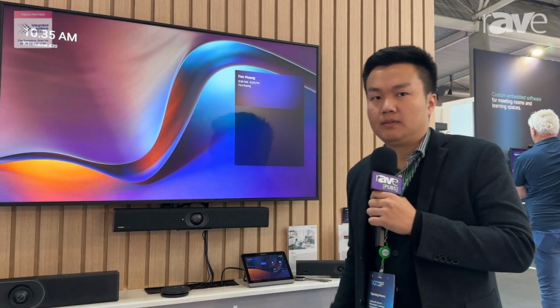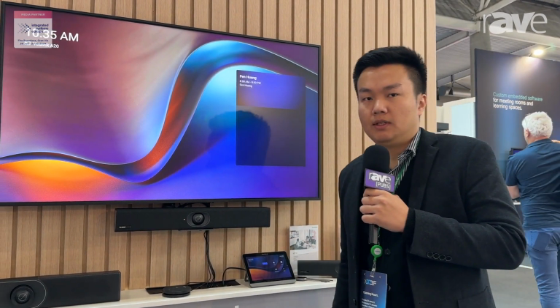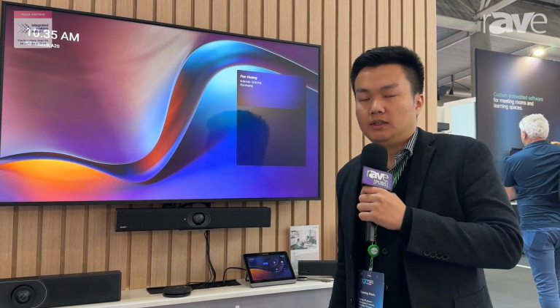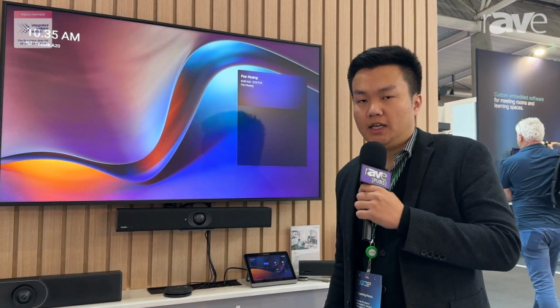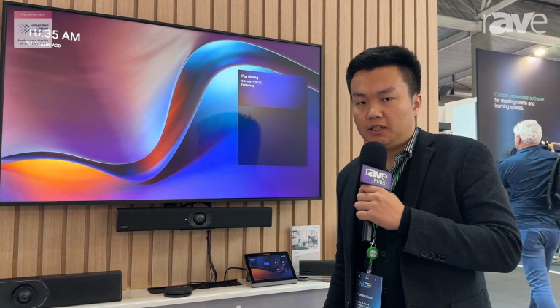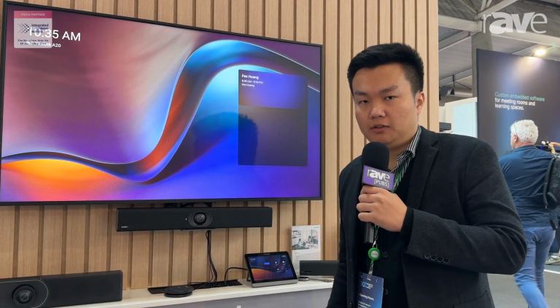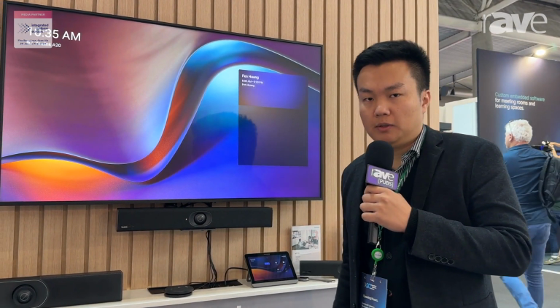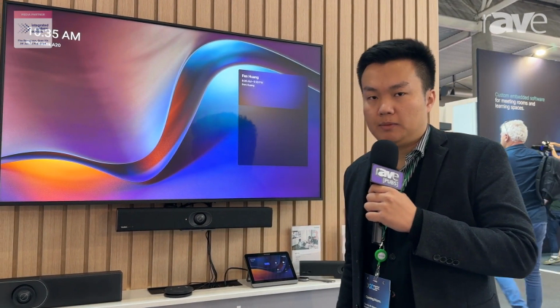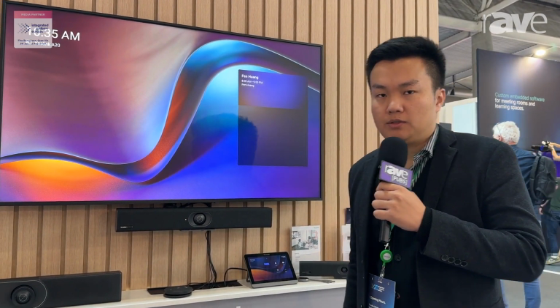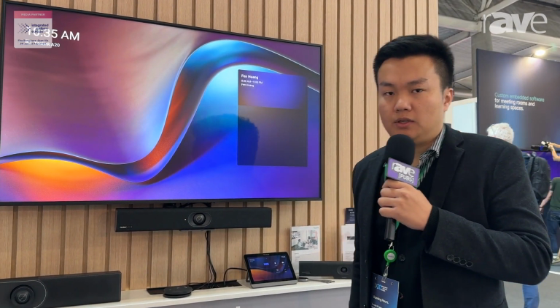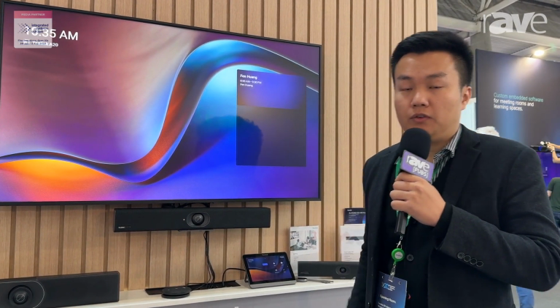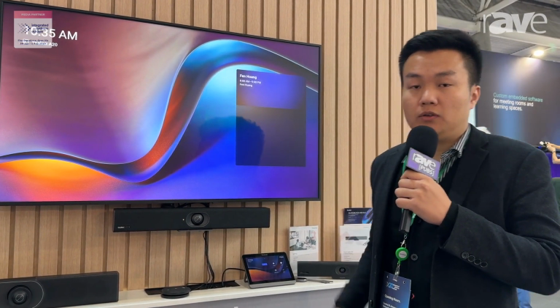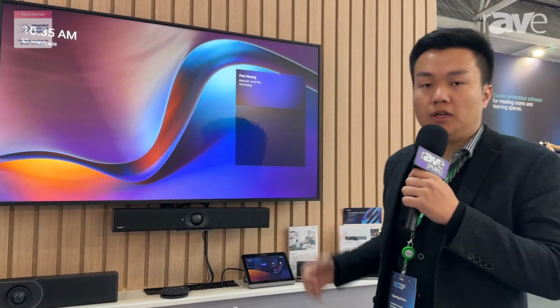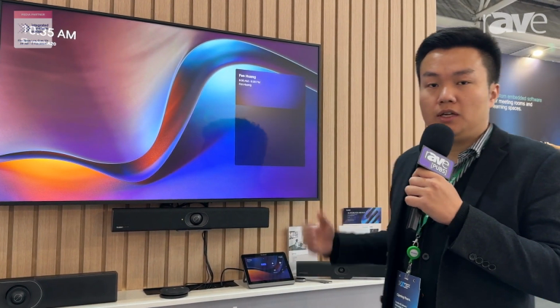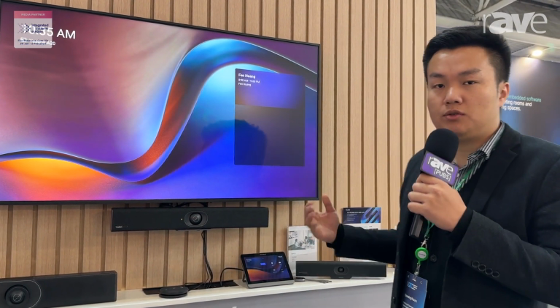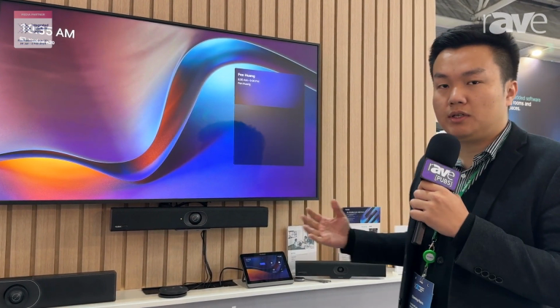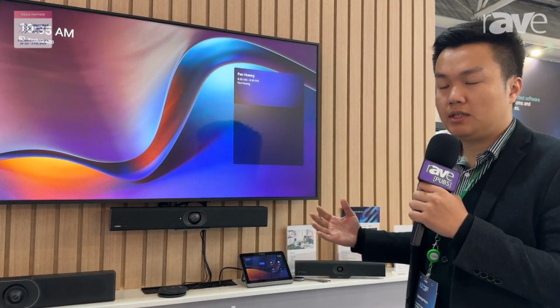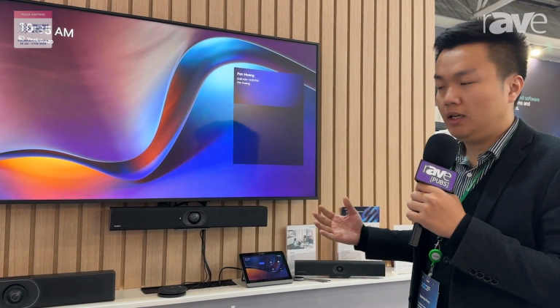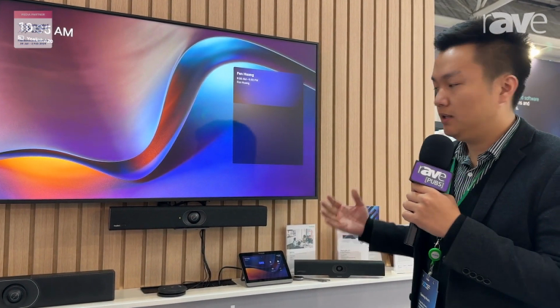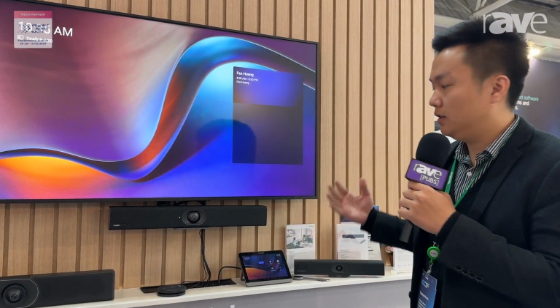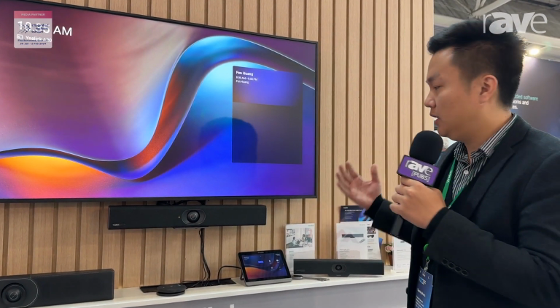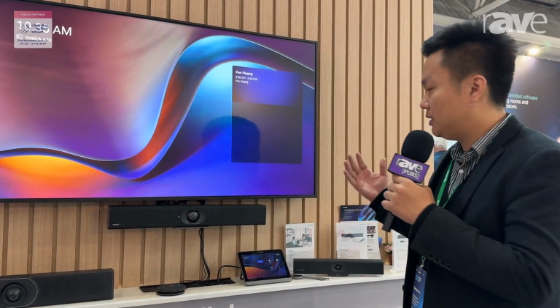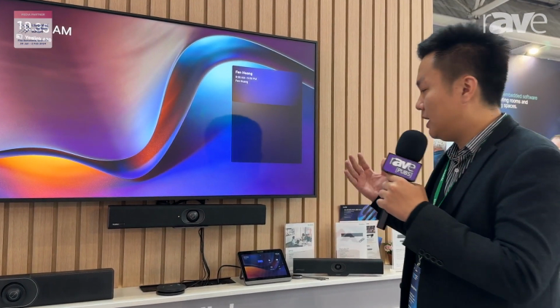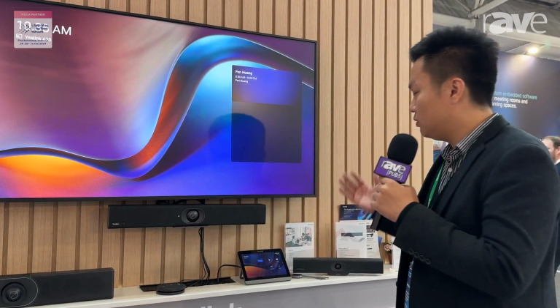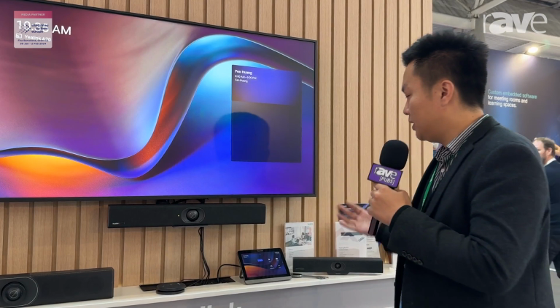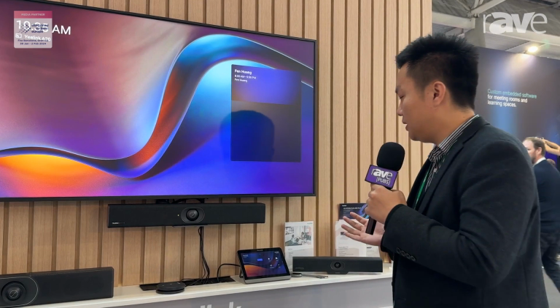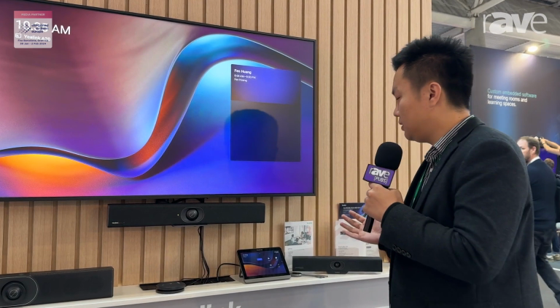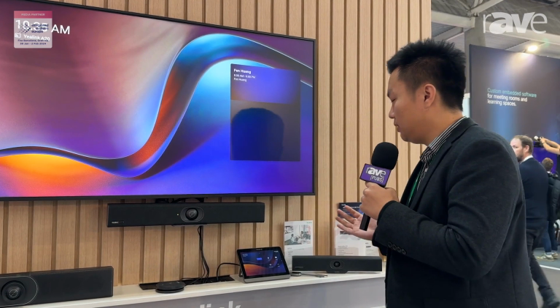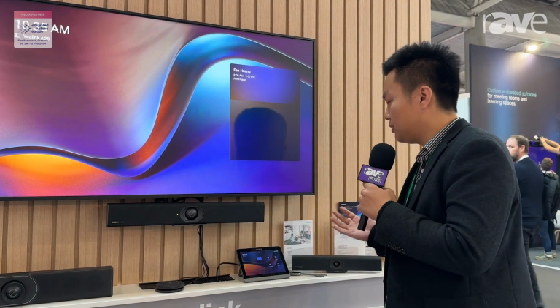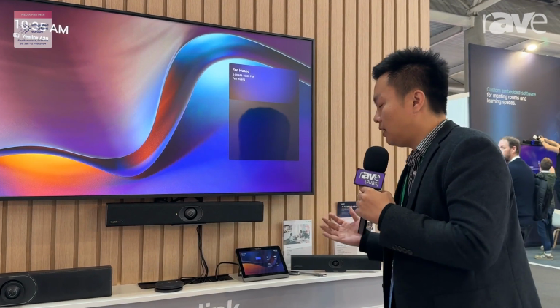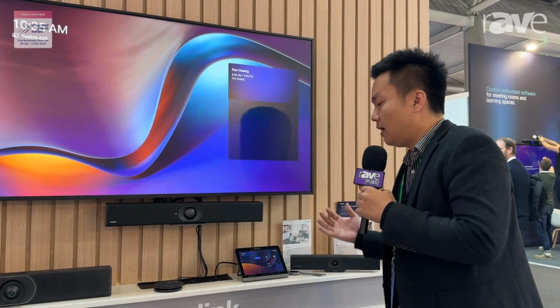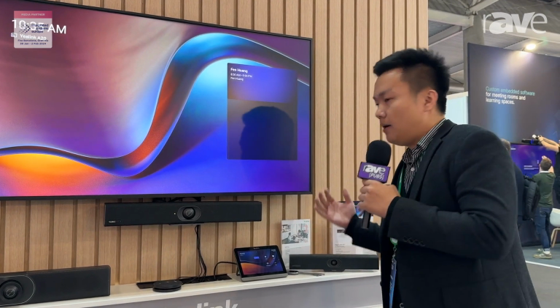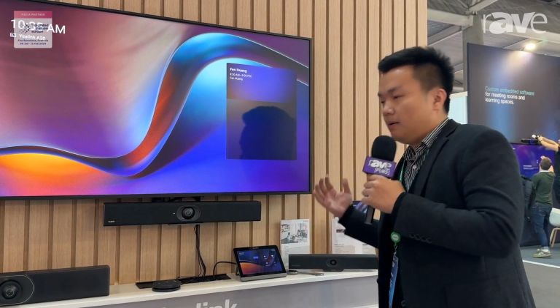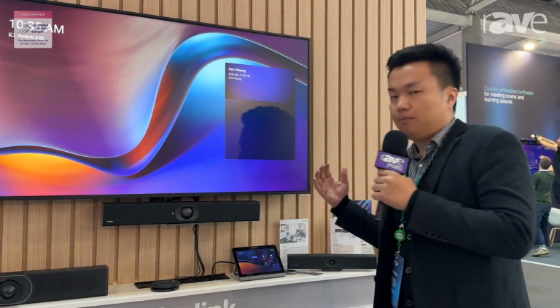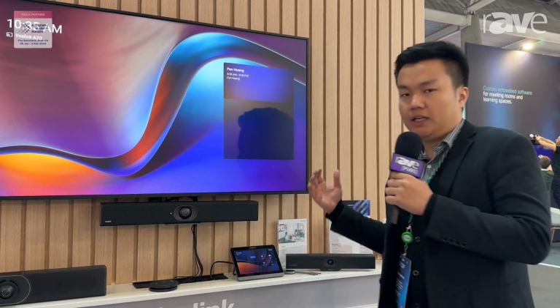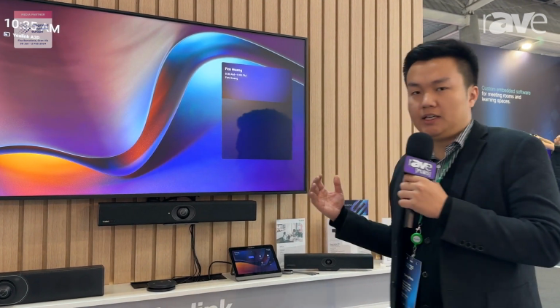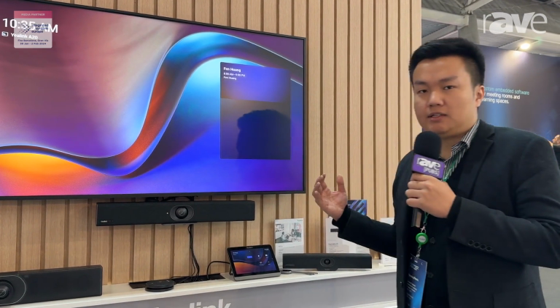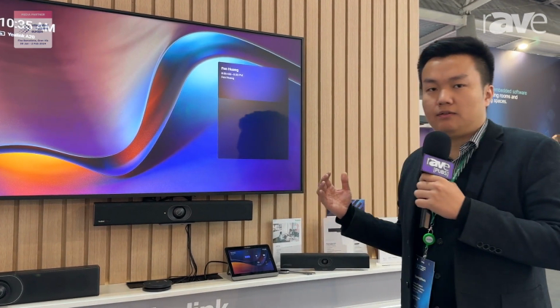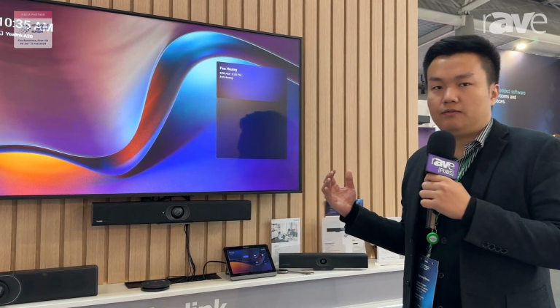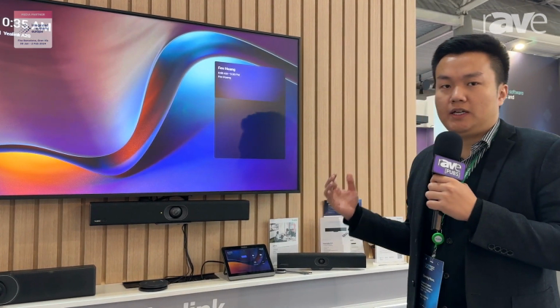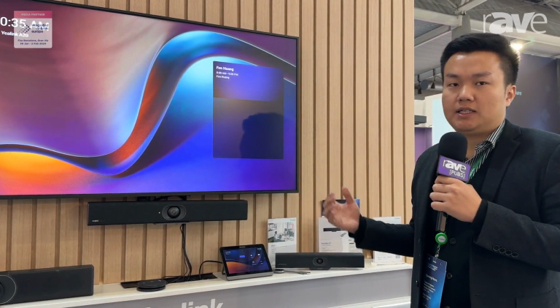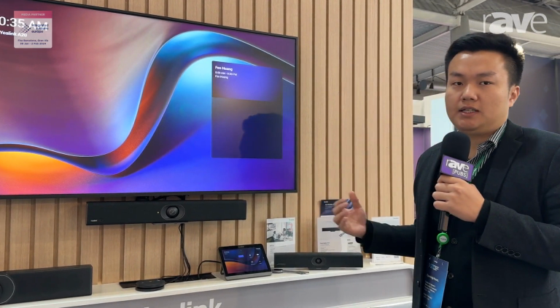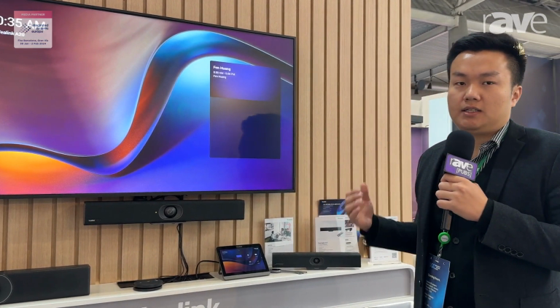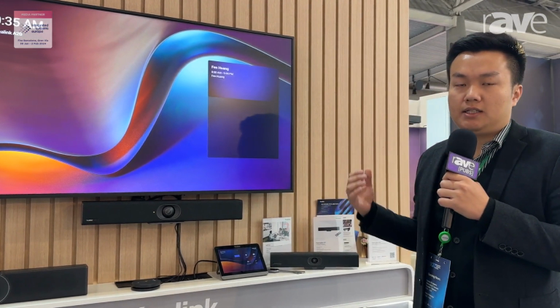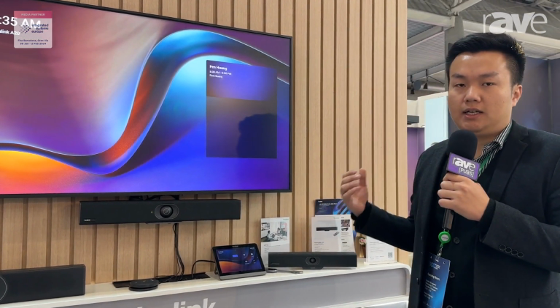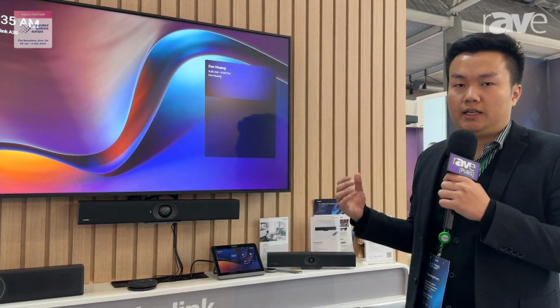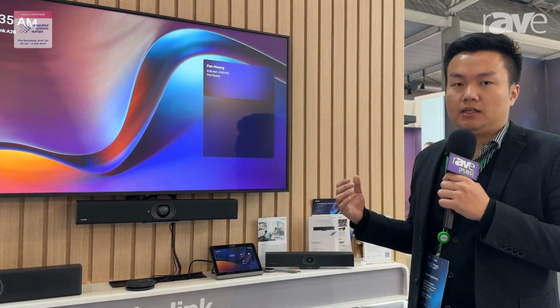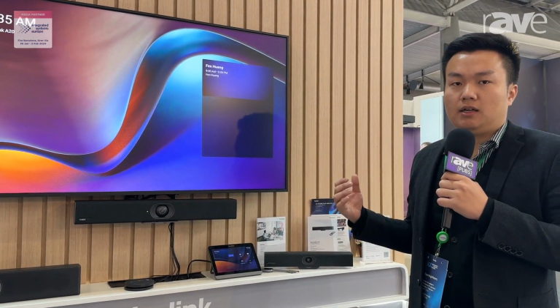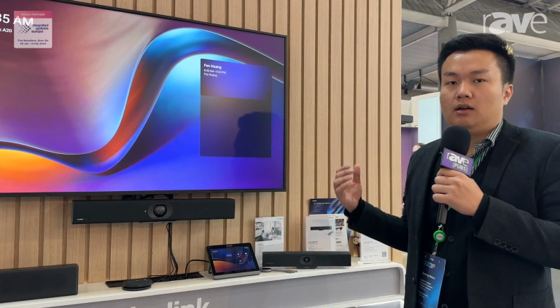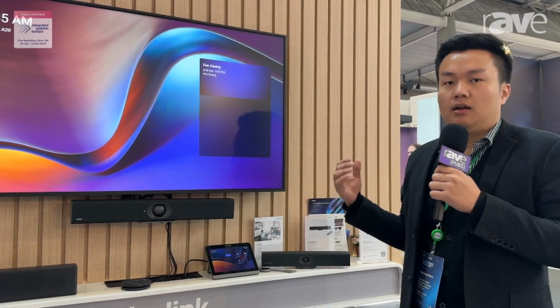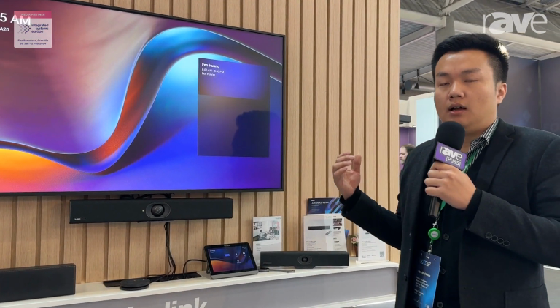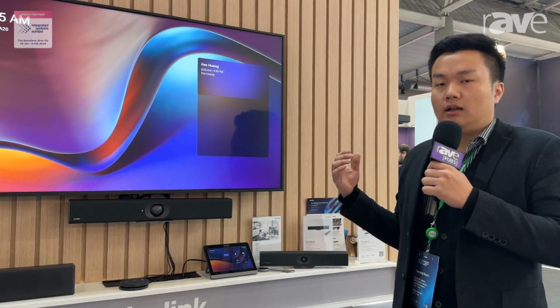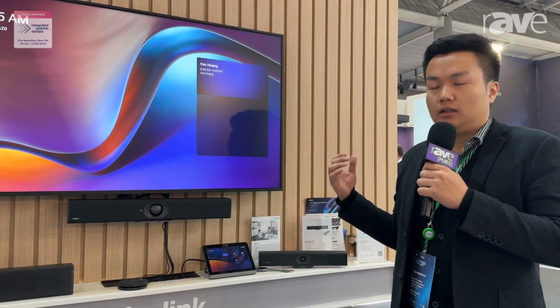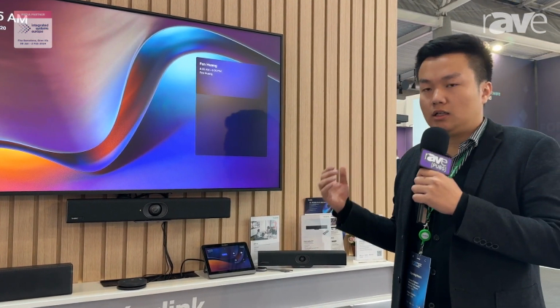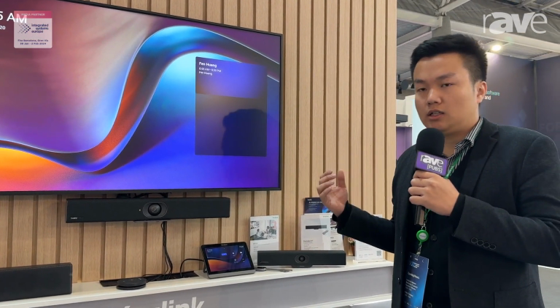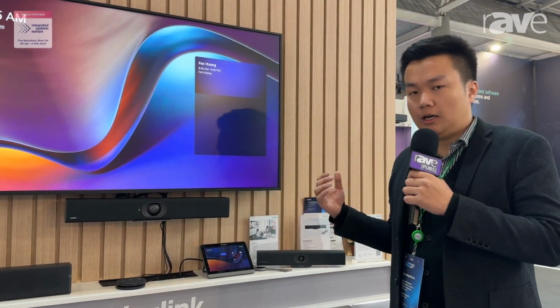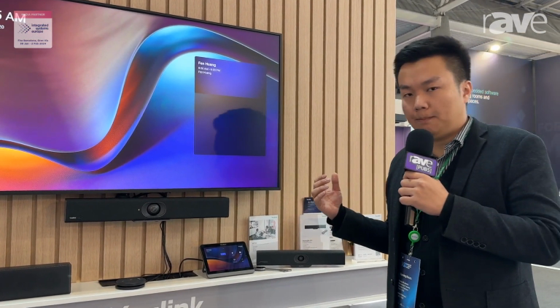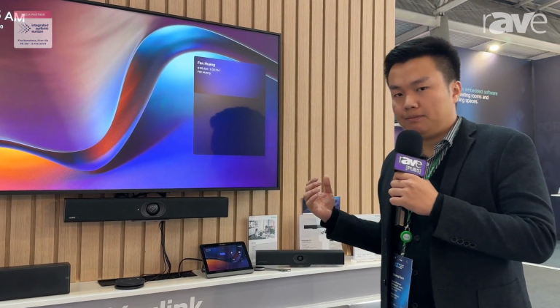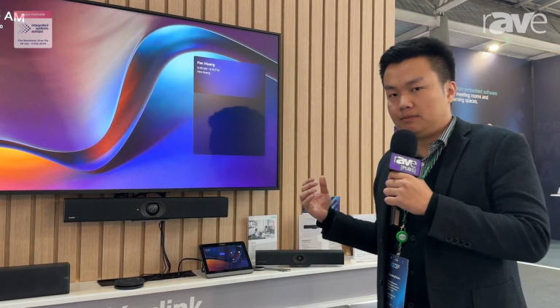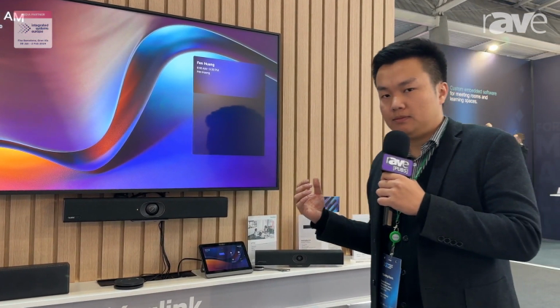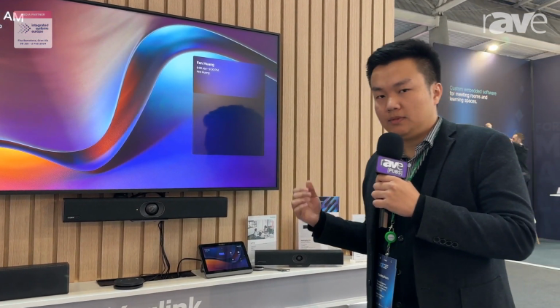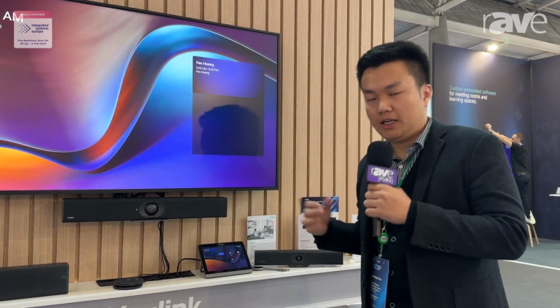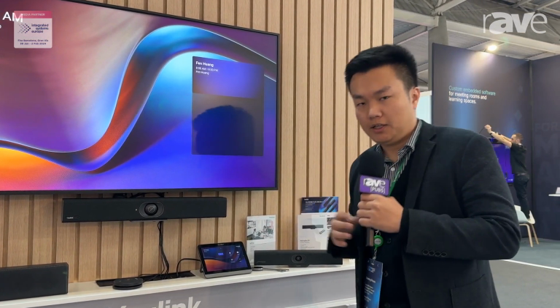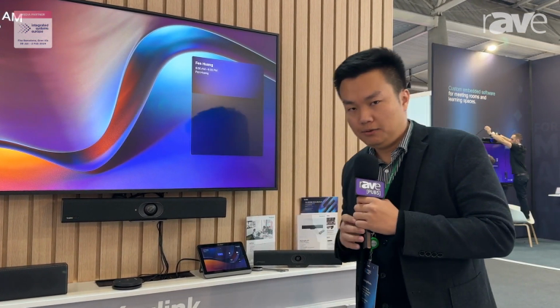Thank you very much. If you are interested in this Android series, please visit yealink.com. Thank you.